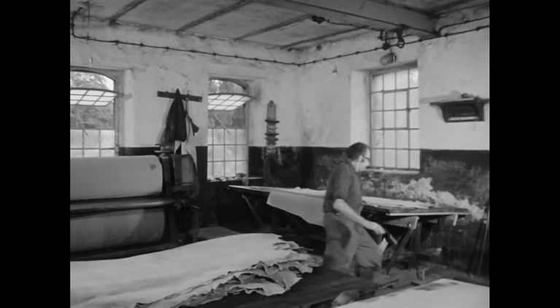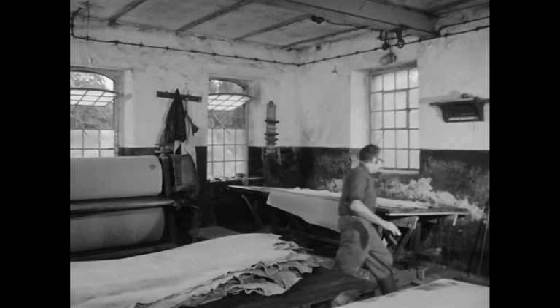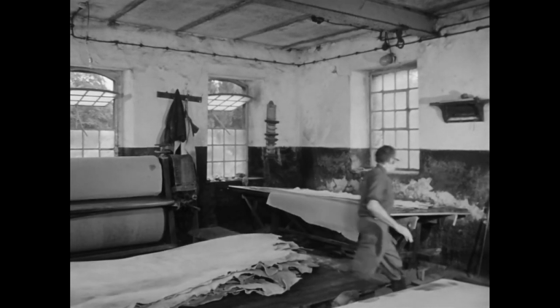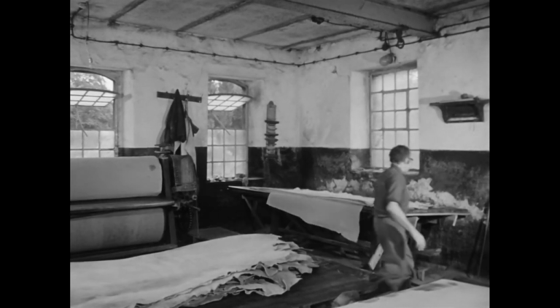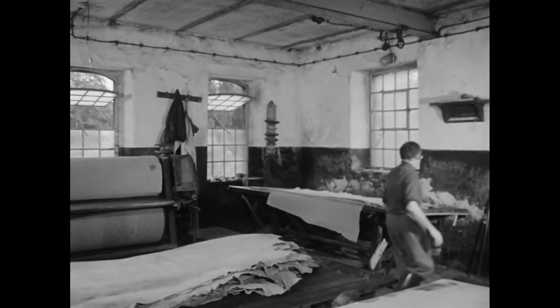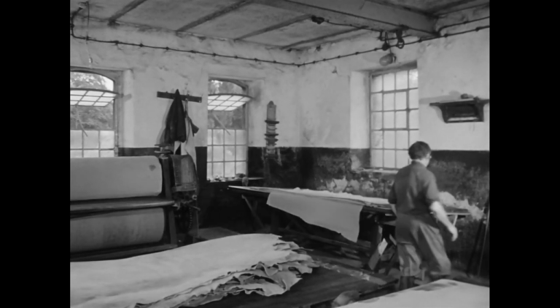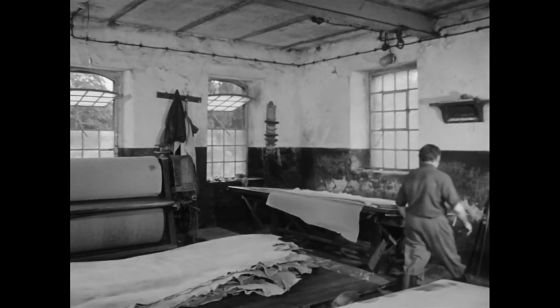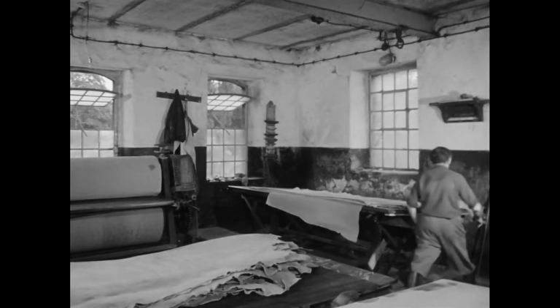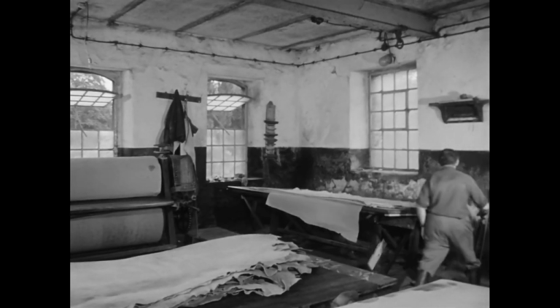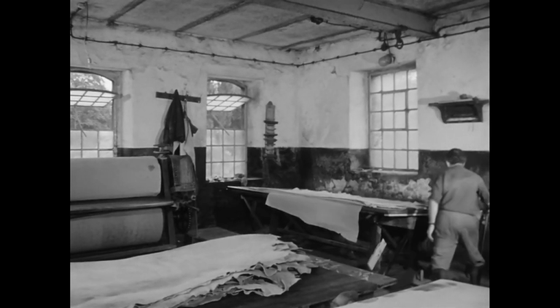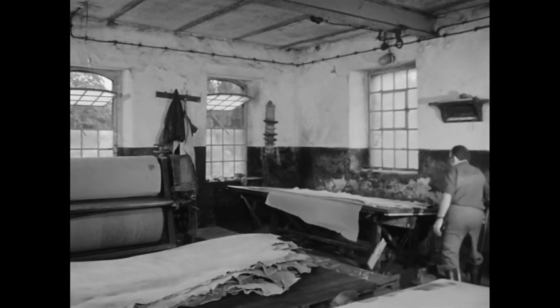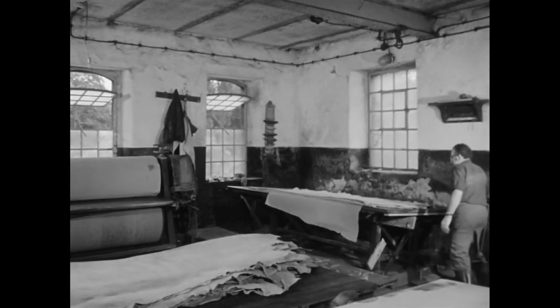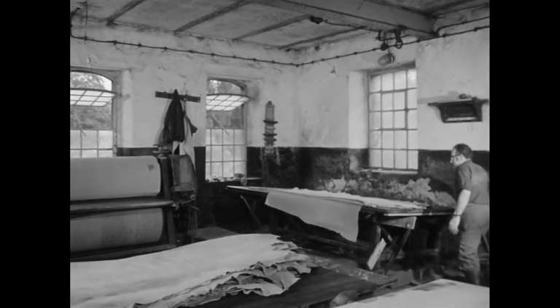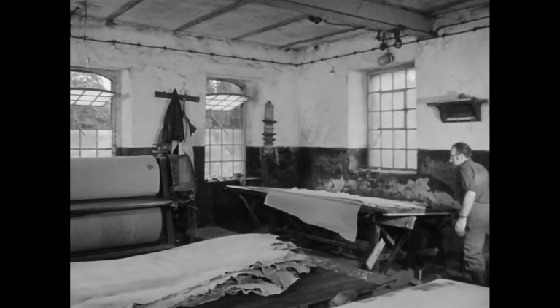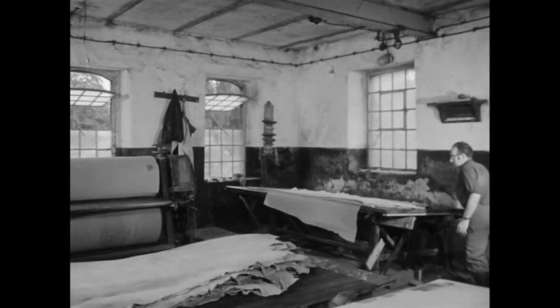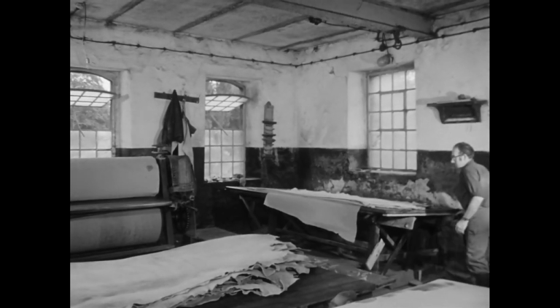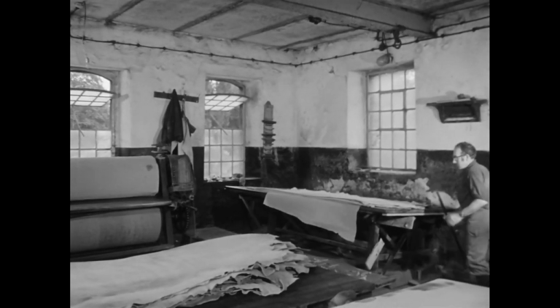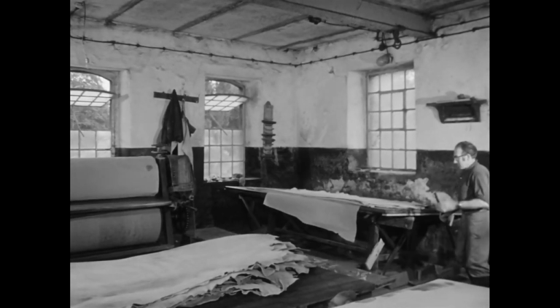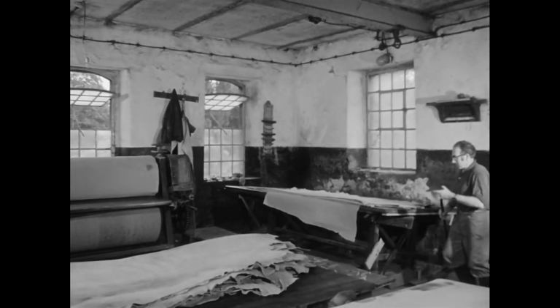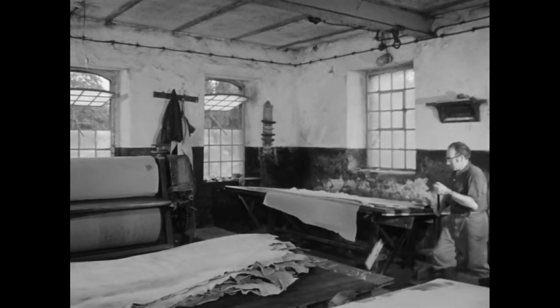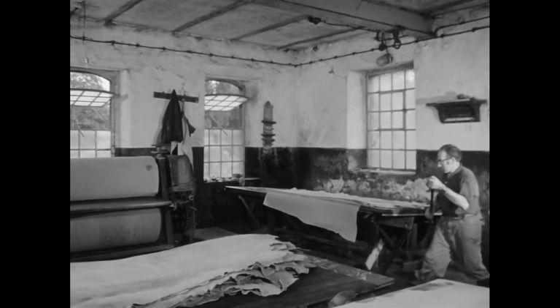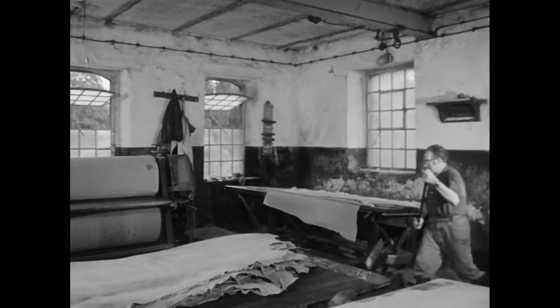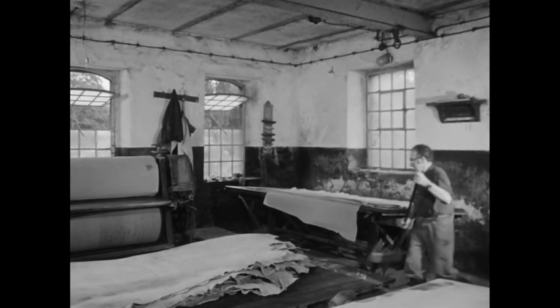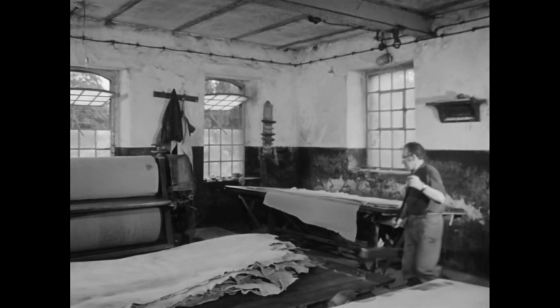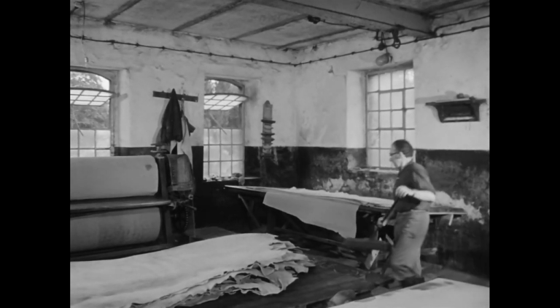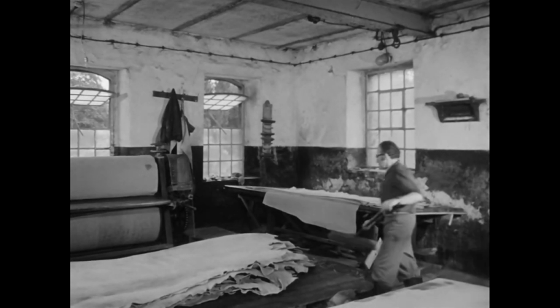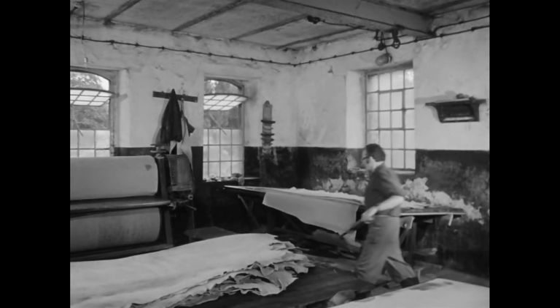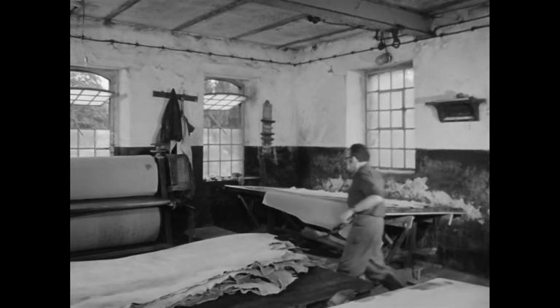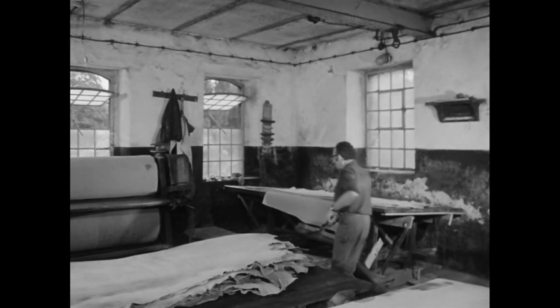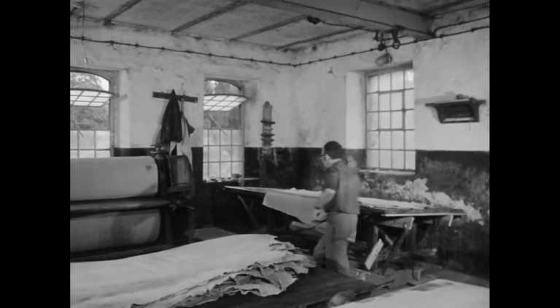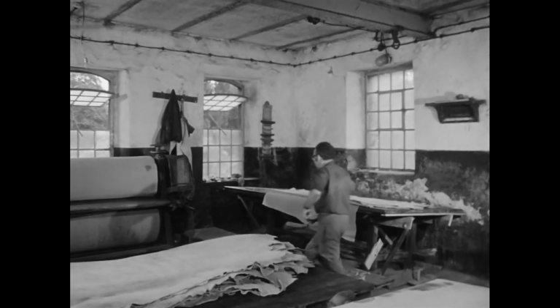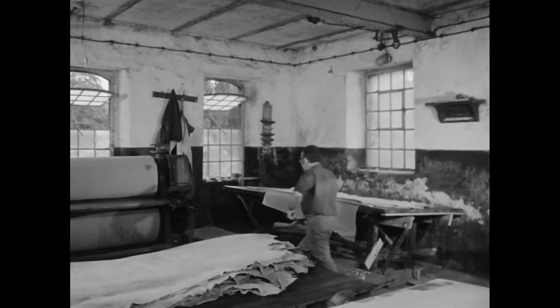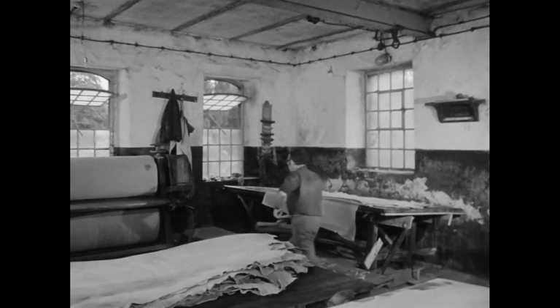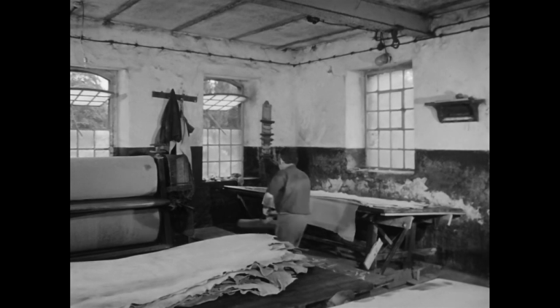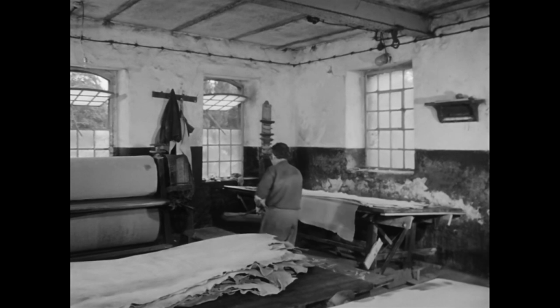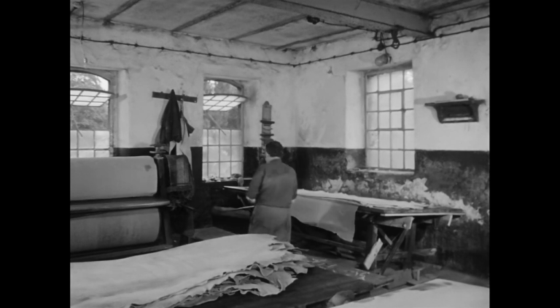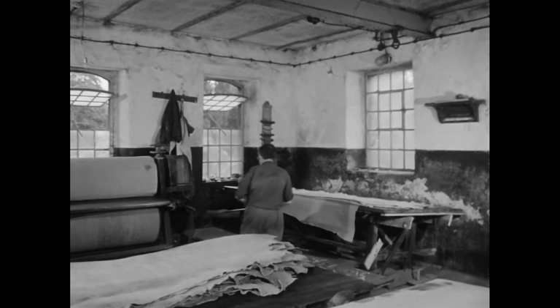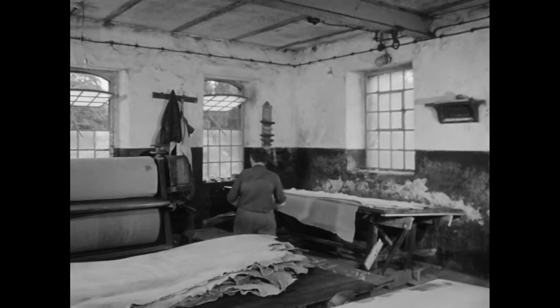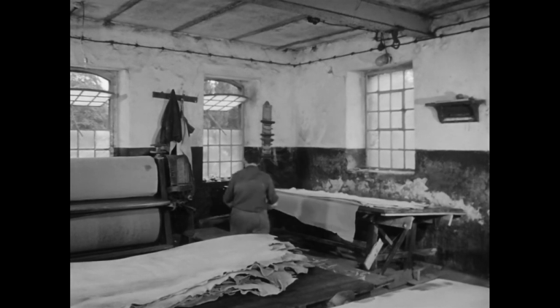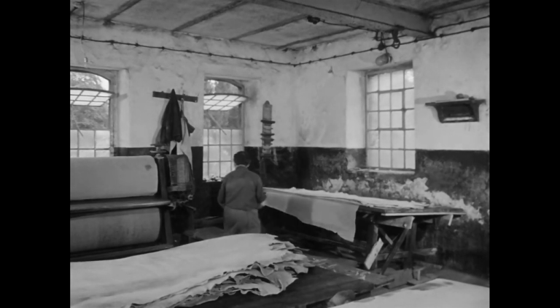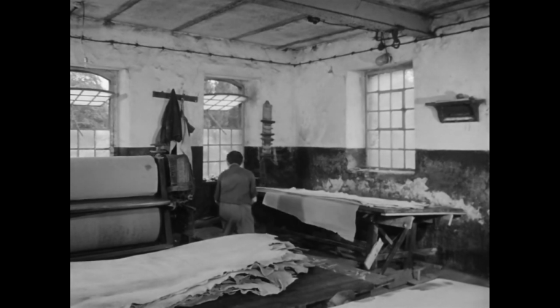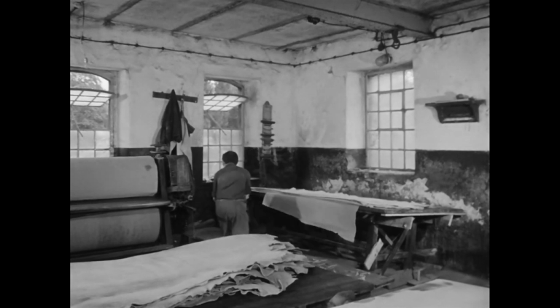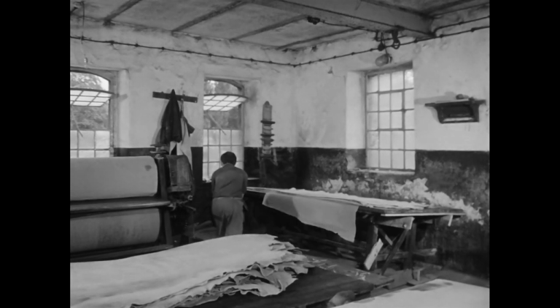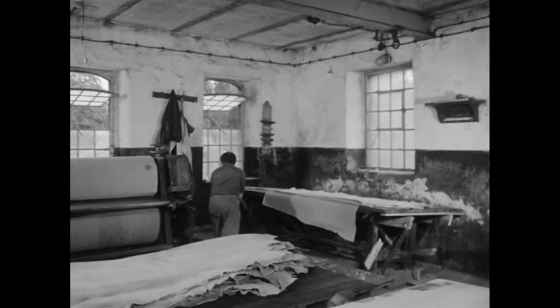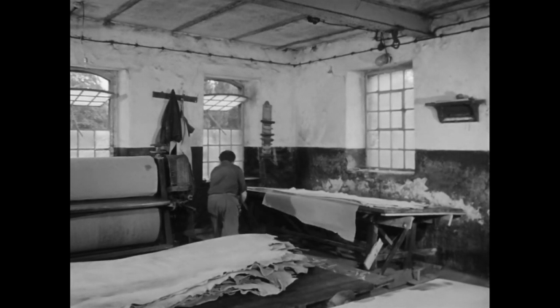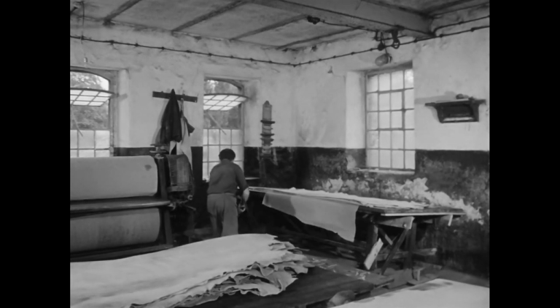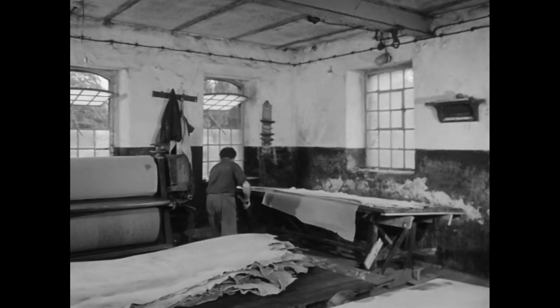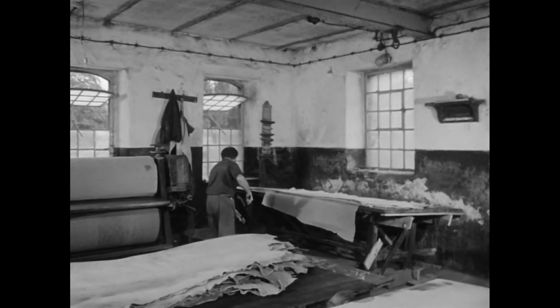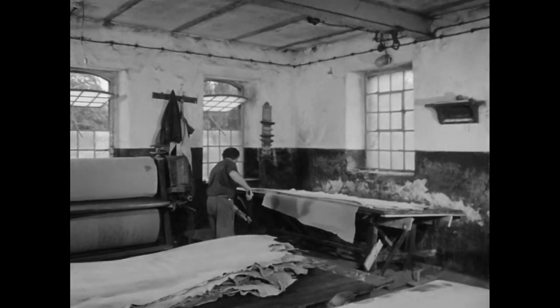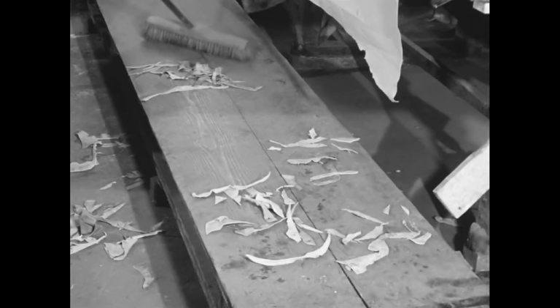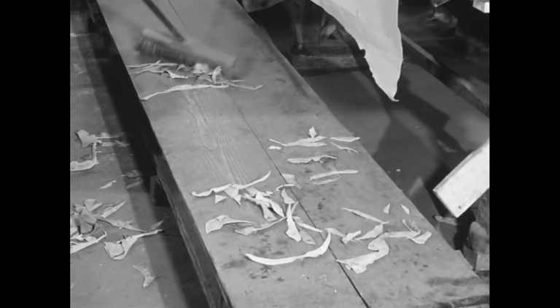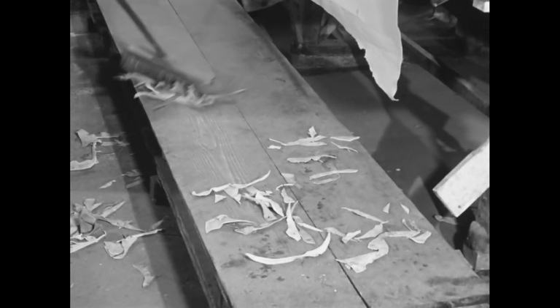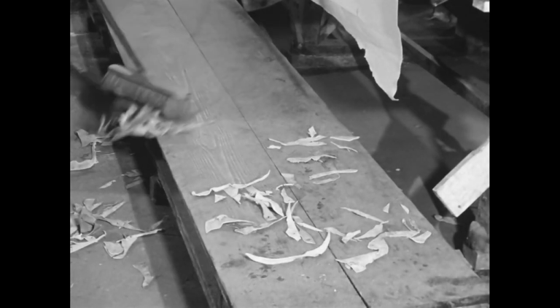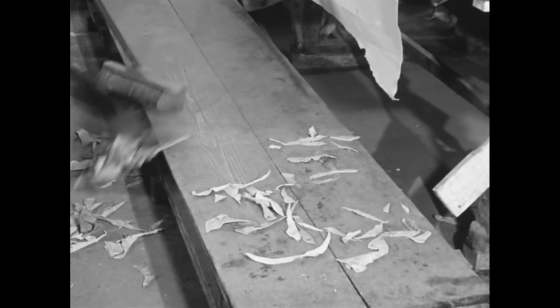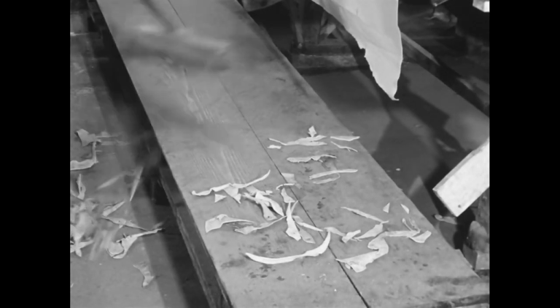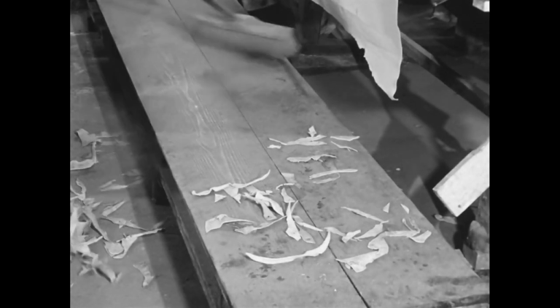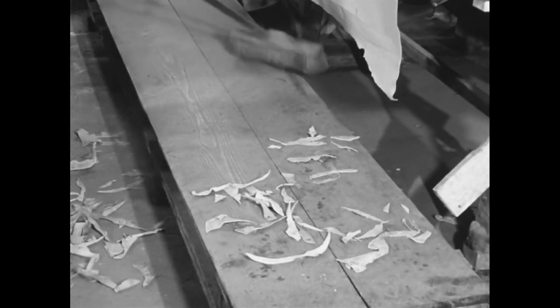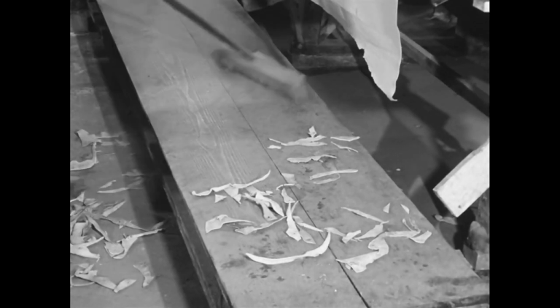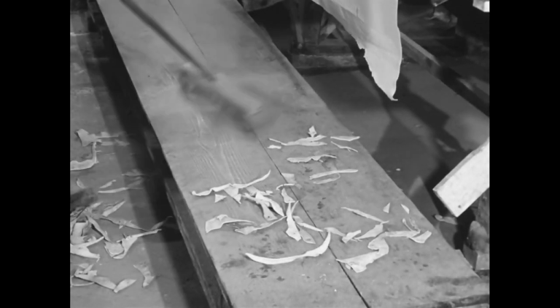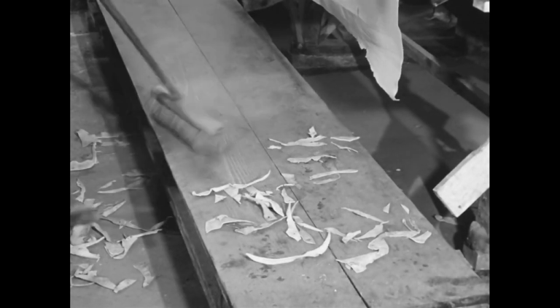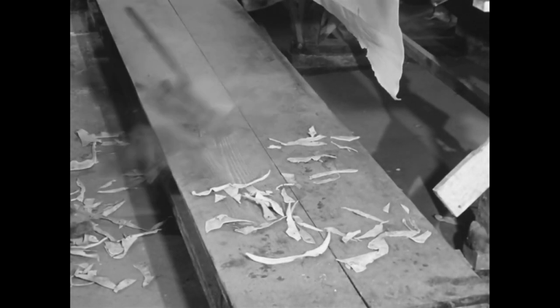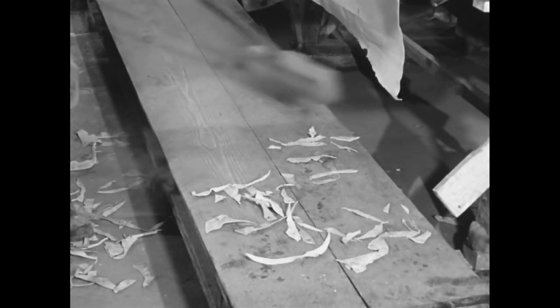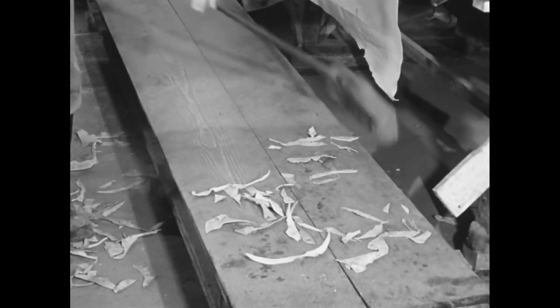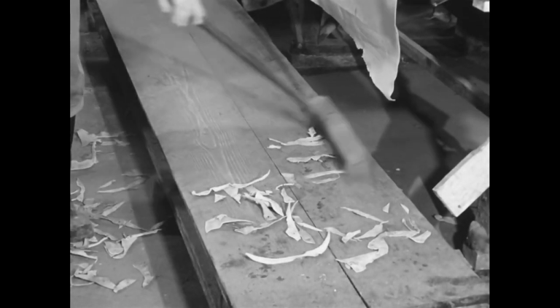Auf die sorgfältige Bearbeitung der Ware wird in der Gerberei ebenso großer Wert gelegt wie auf dem sauberen Arbeitsplatz.